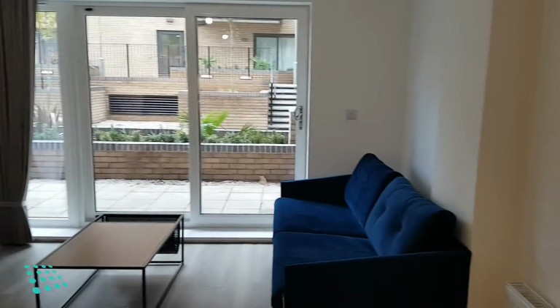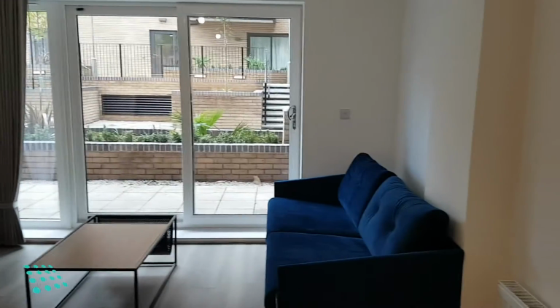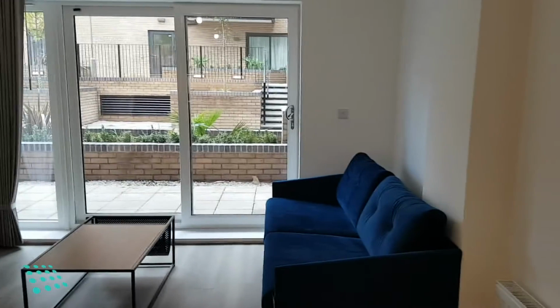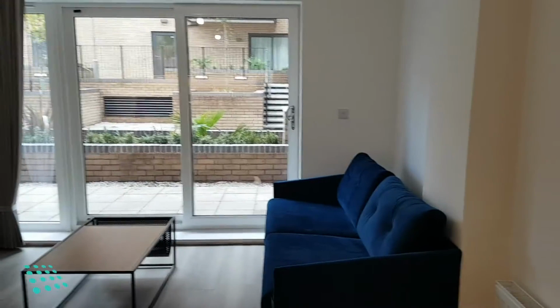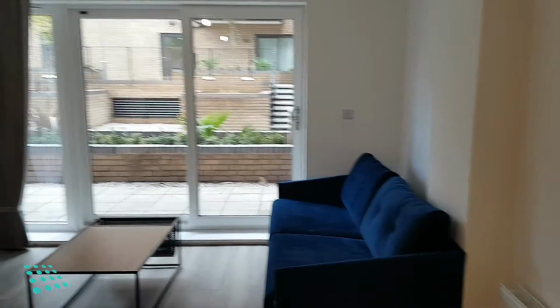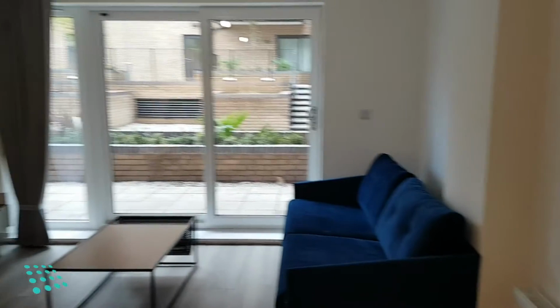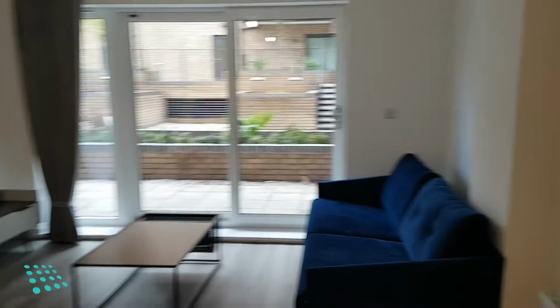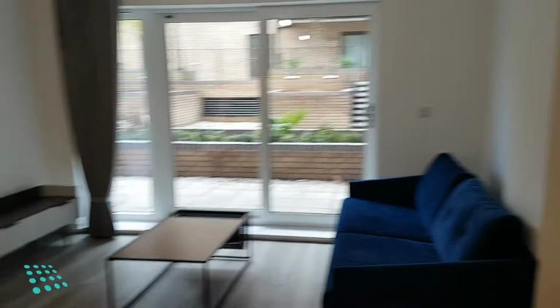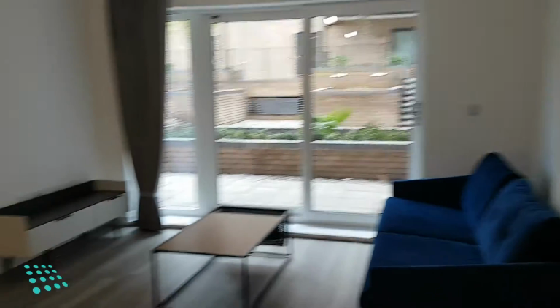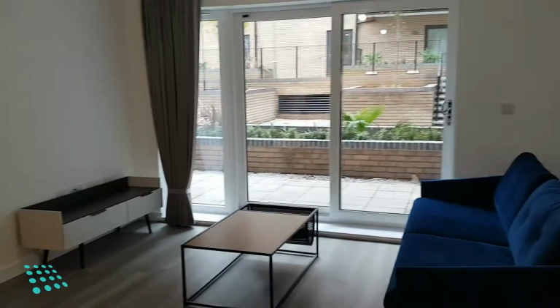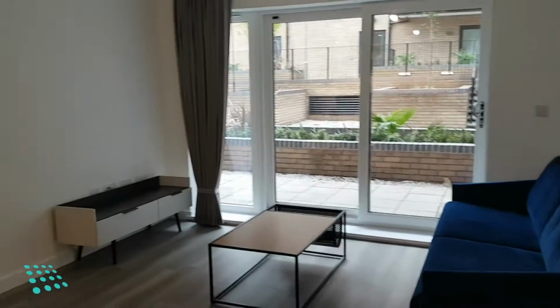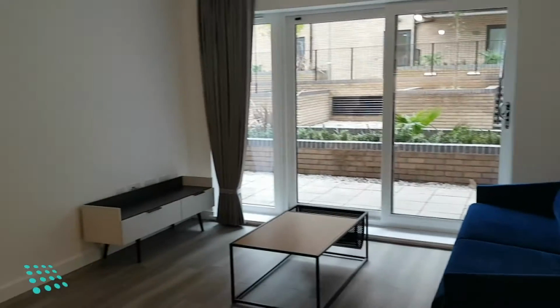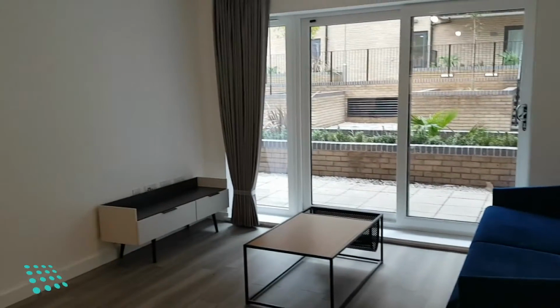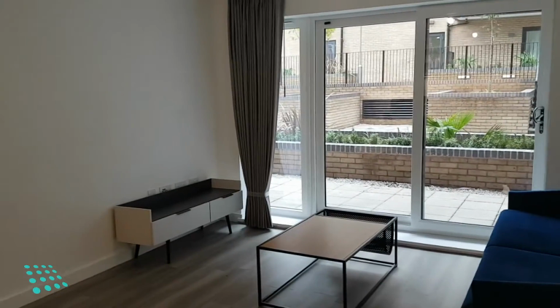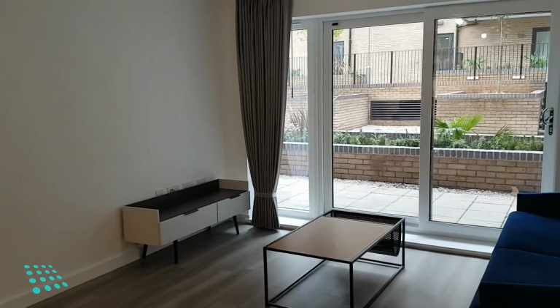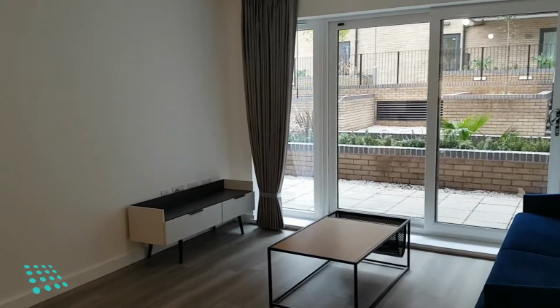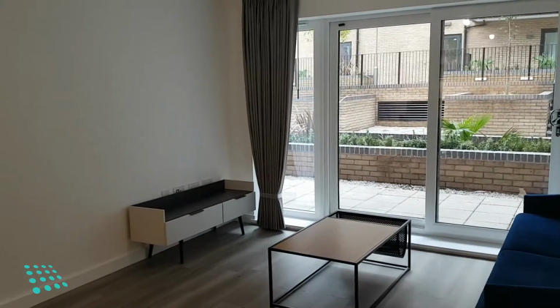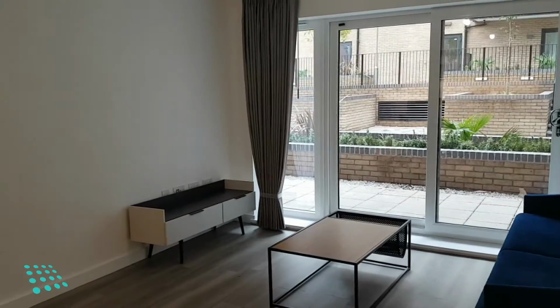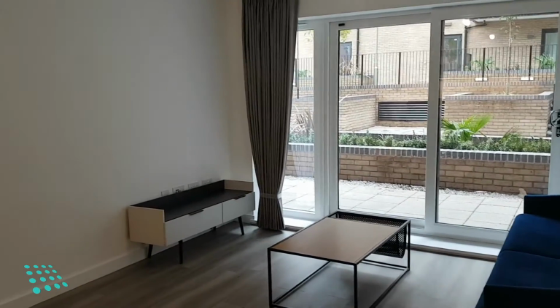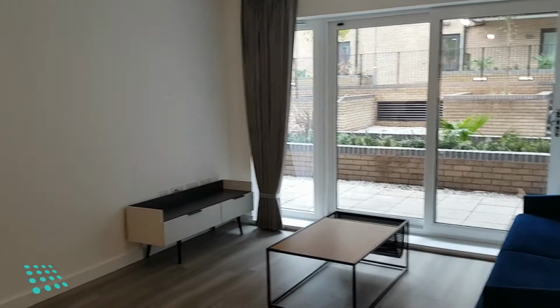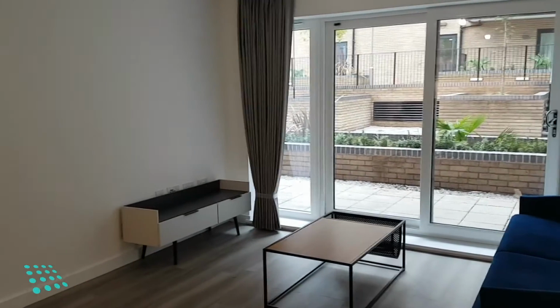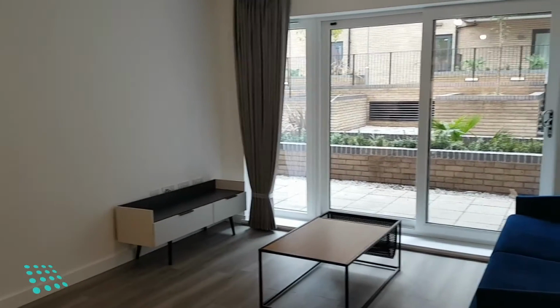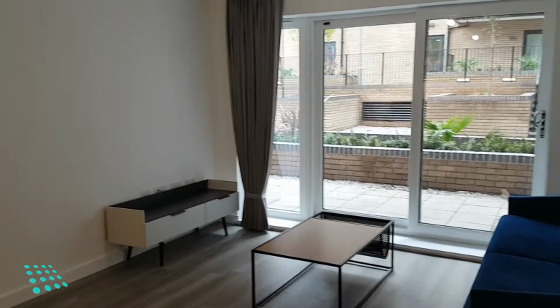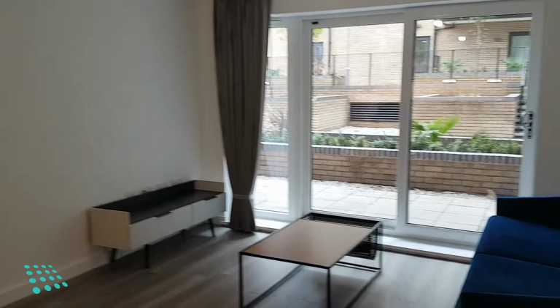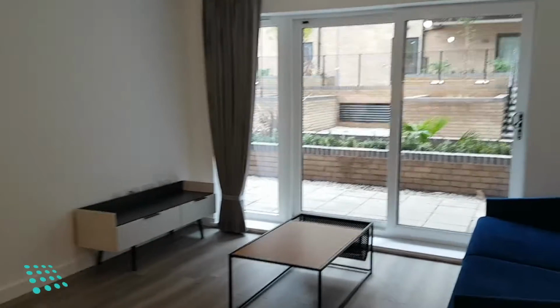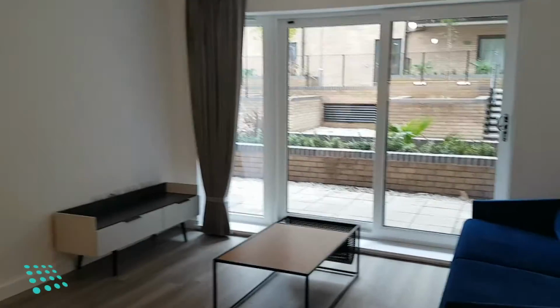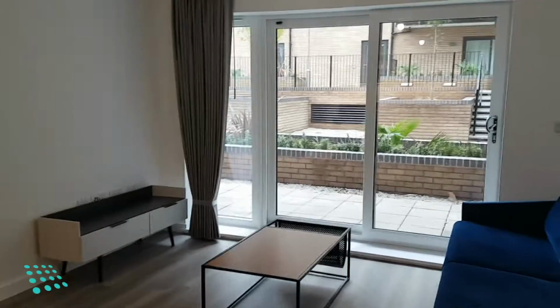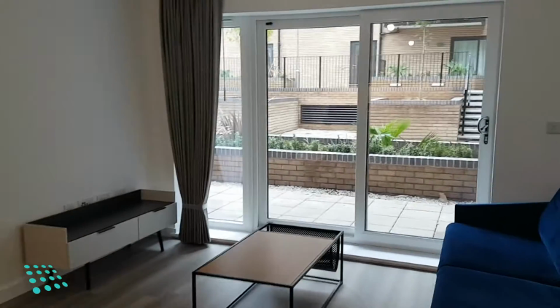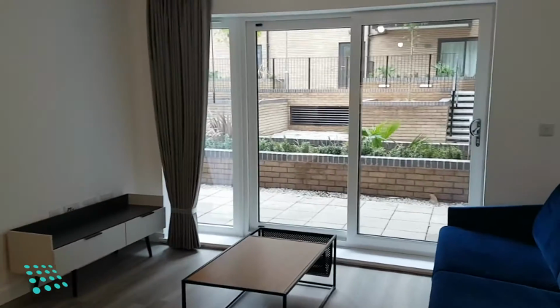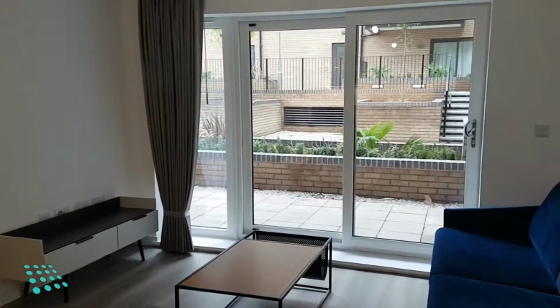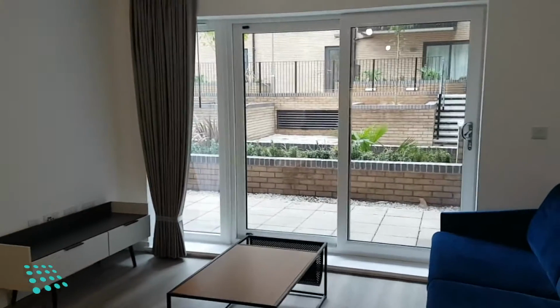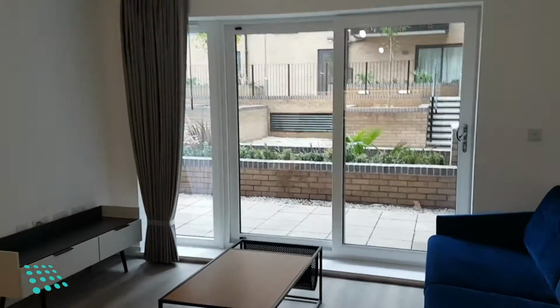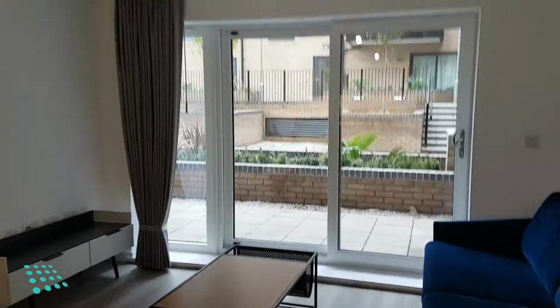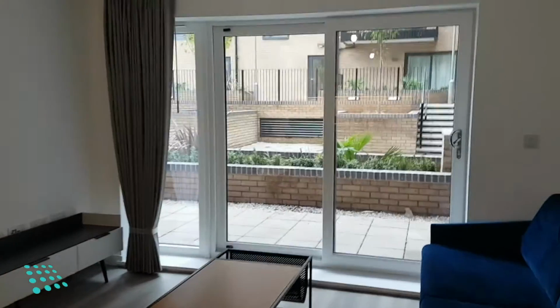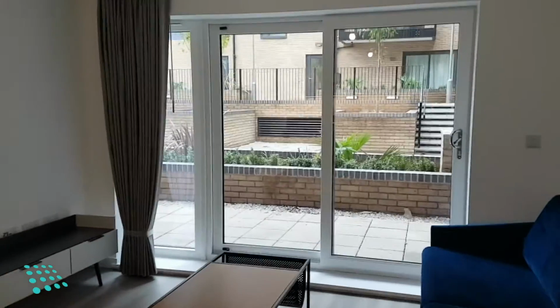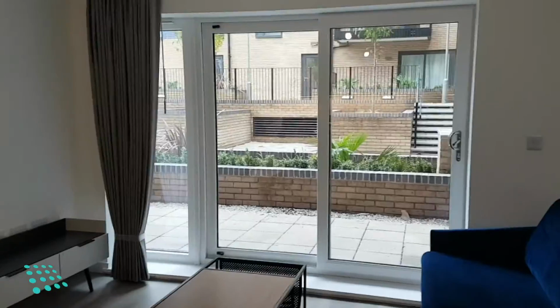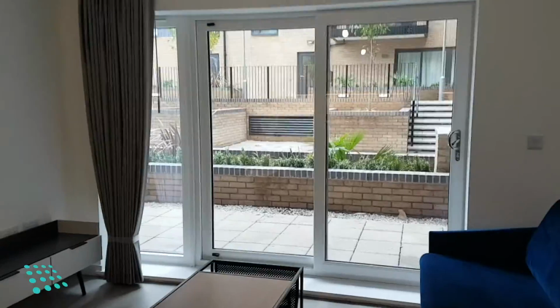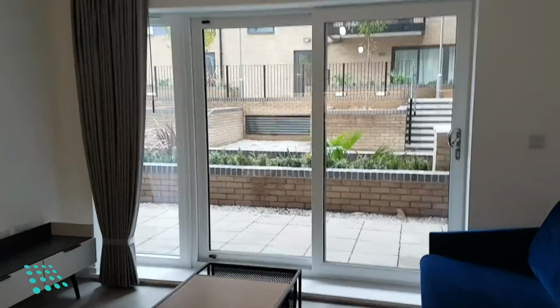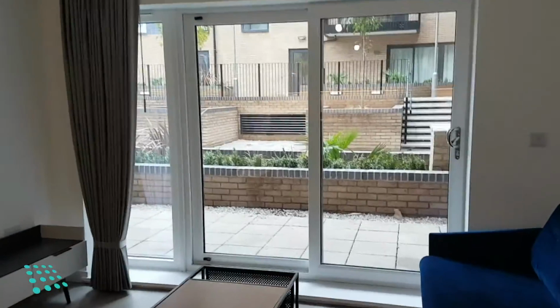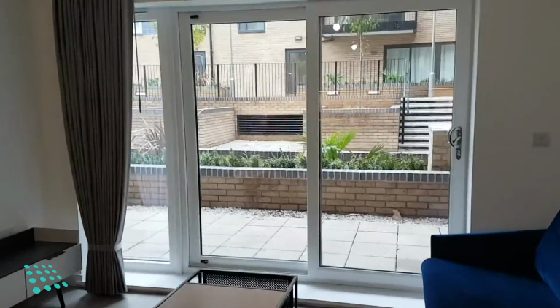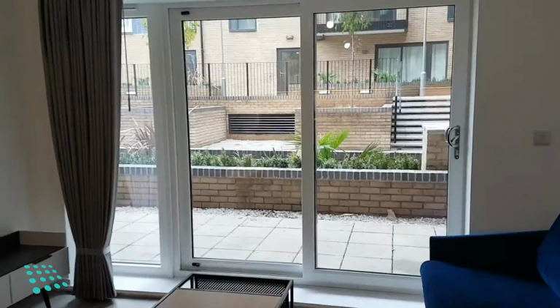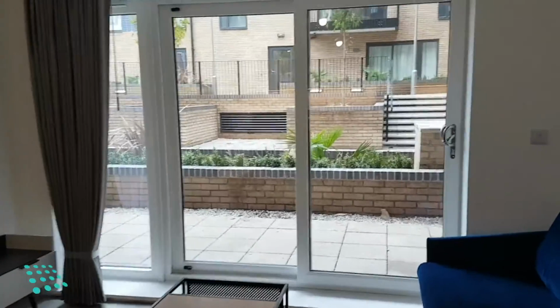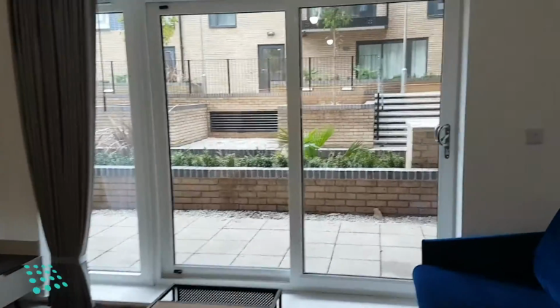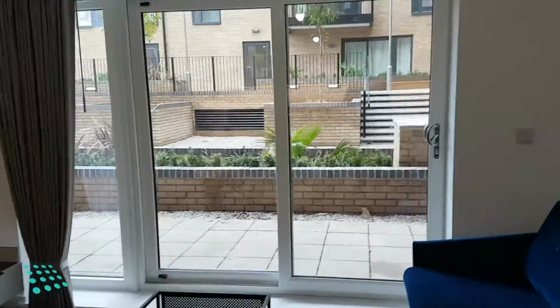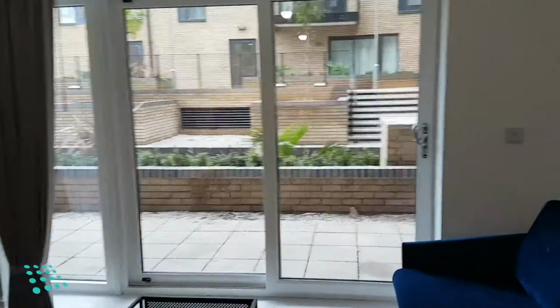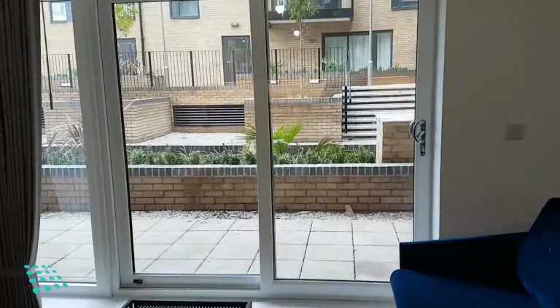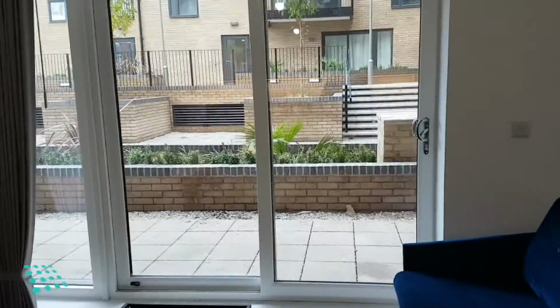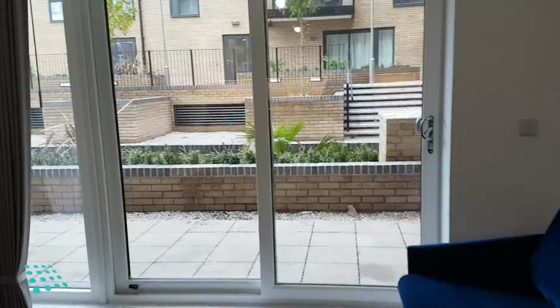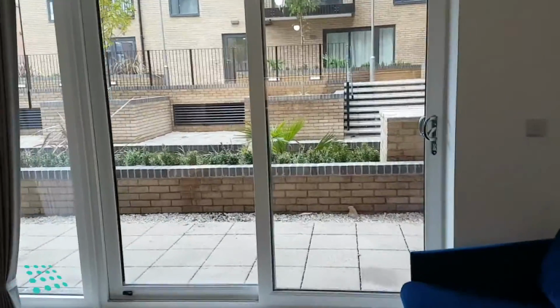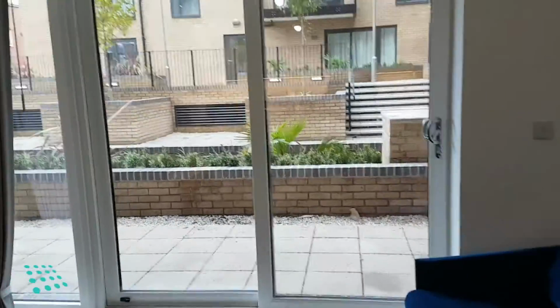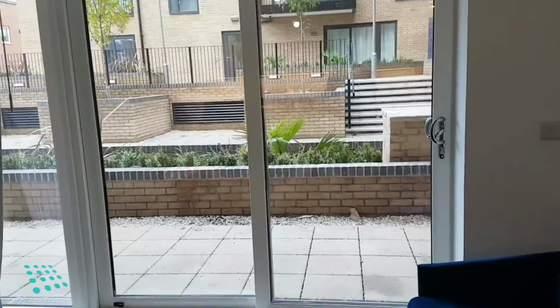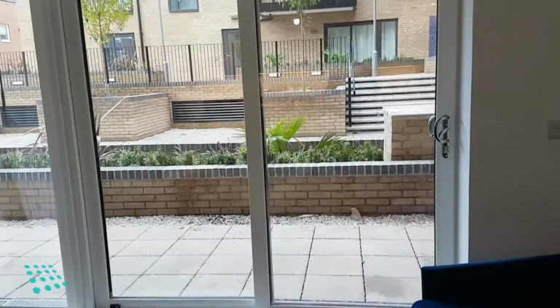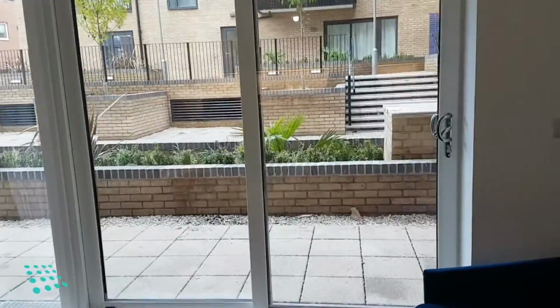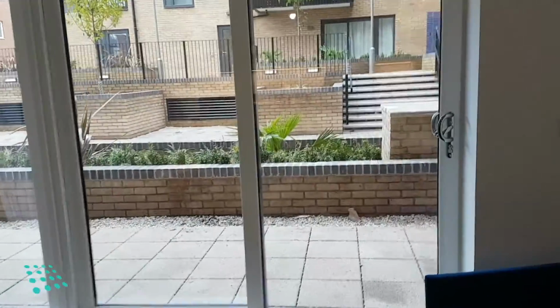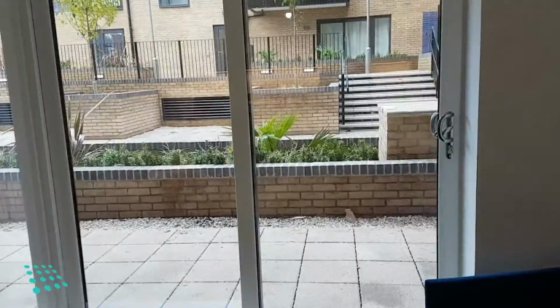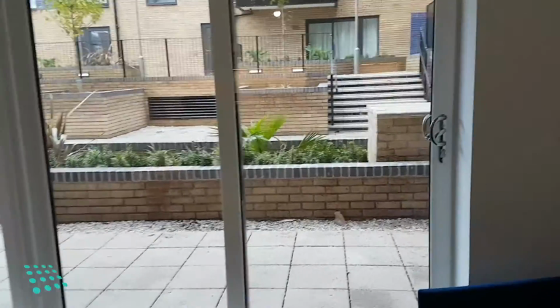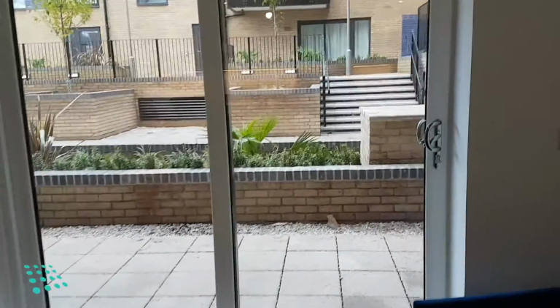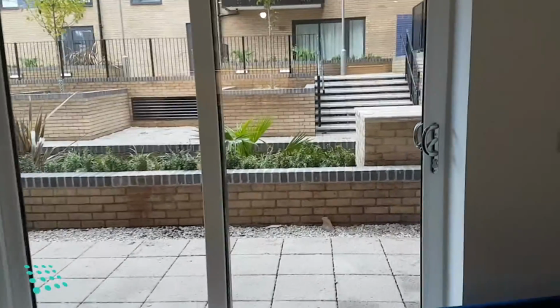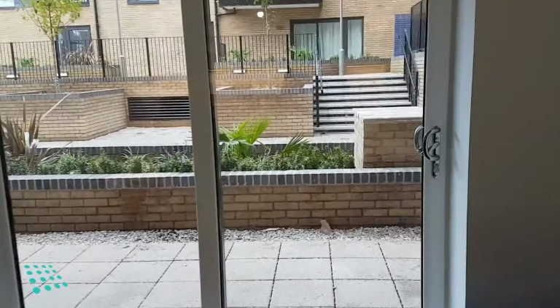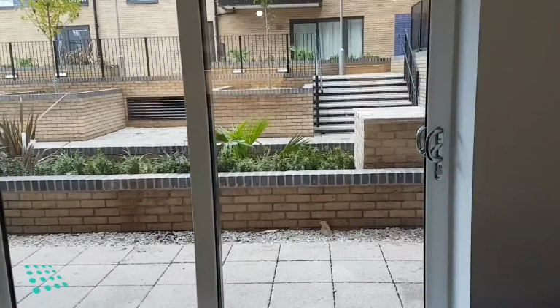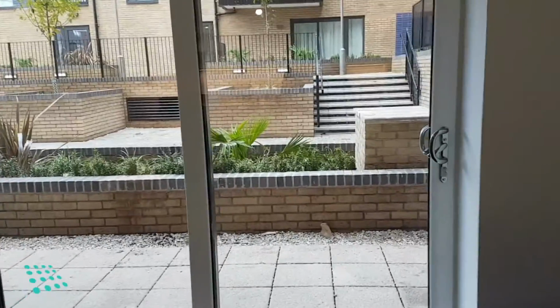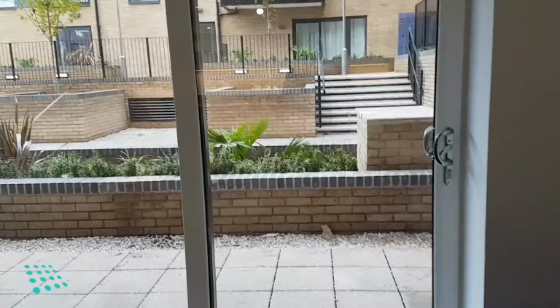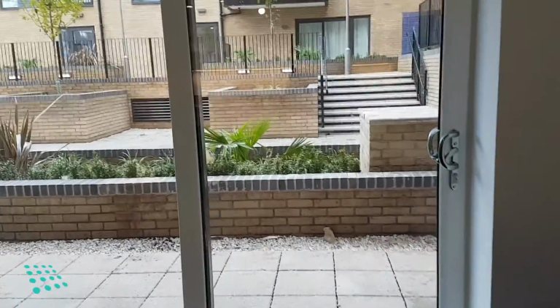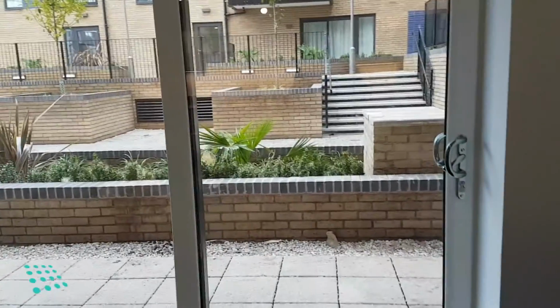First, we have the living room, which has a sliding door onto the private patio area.